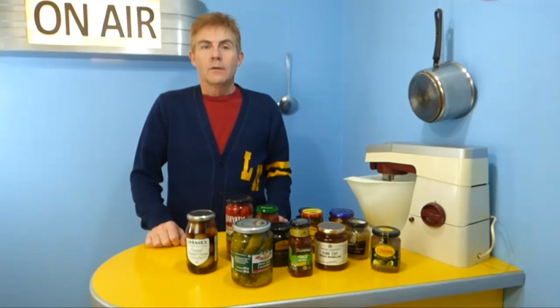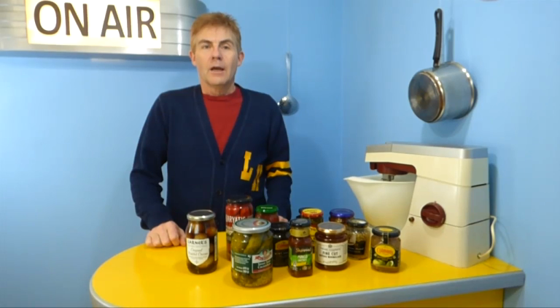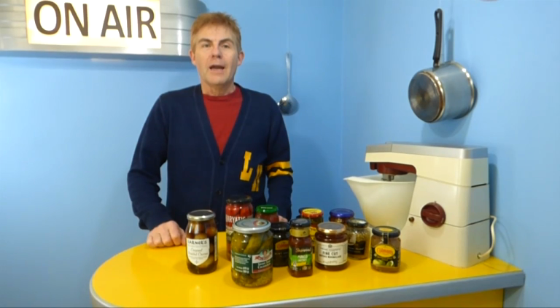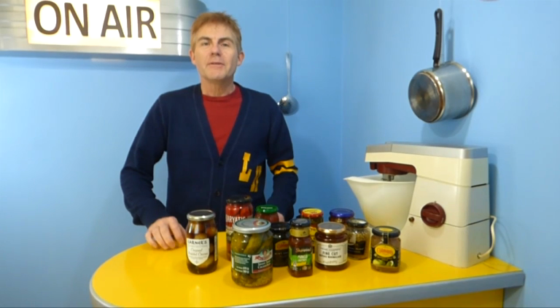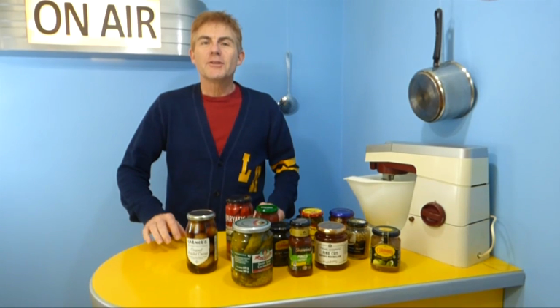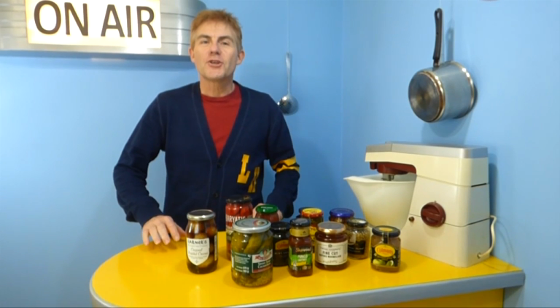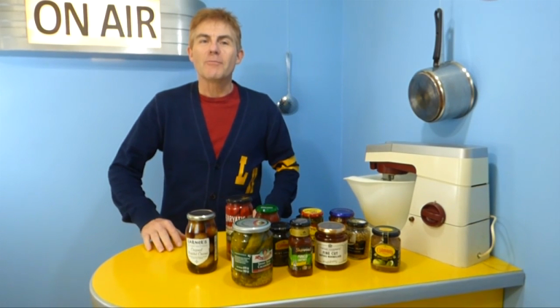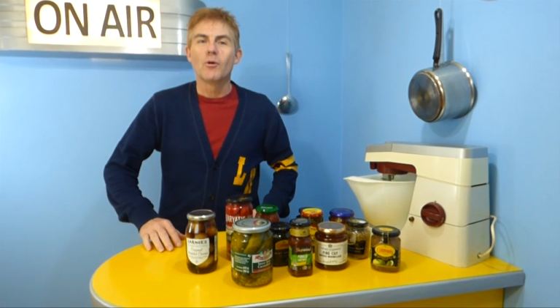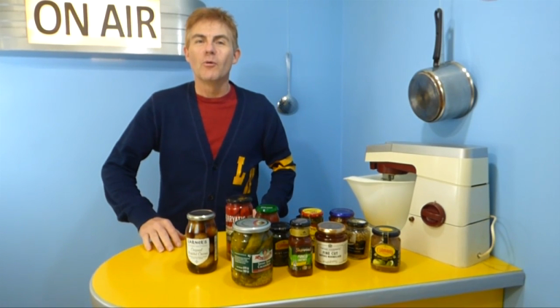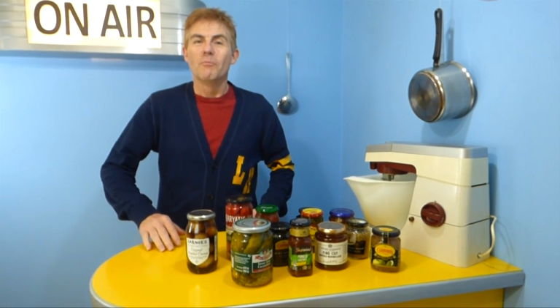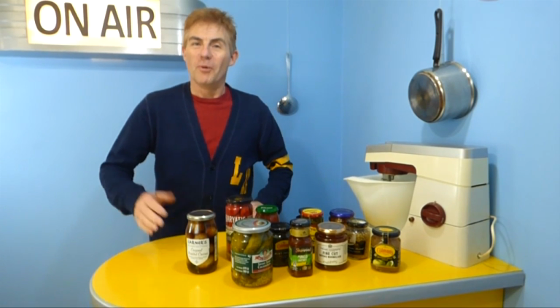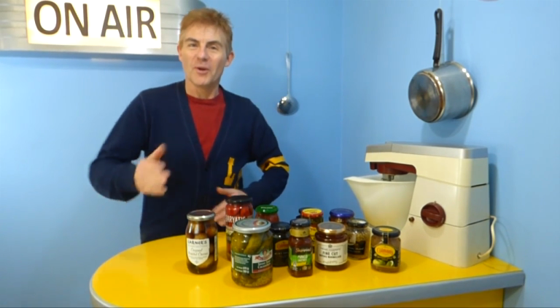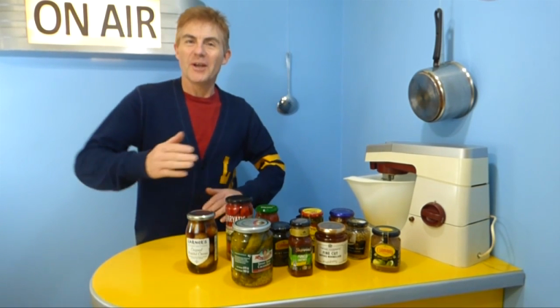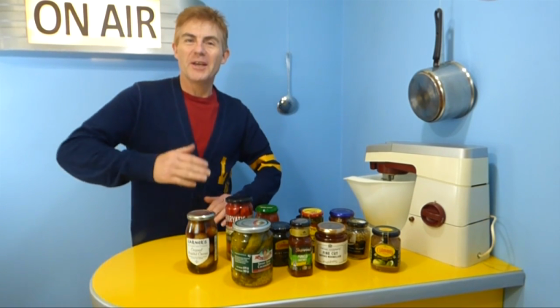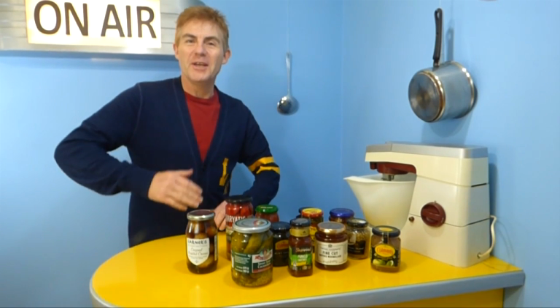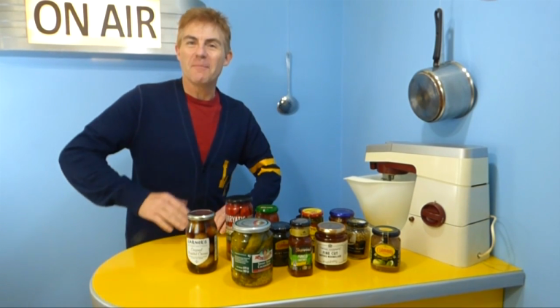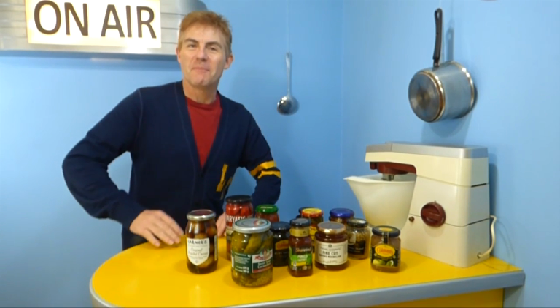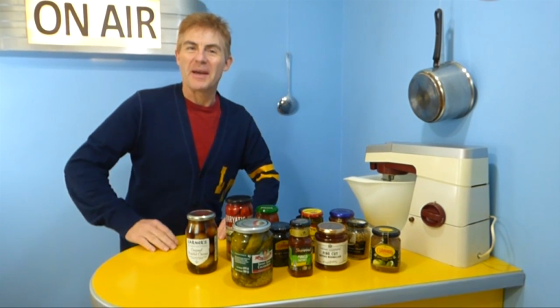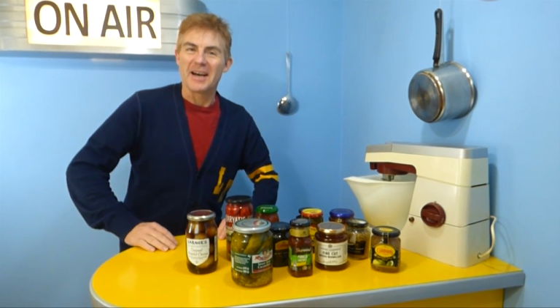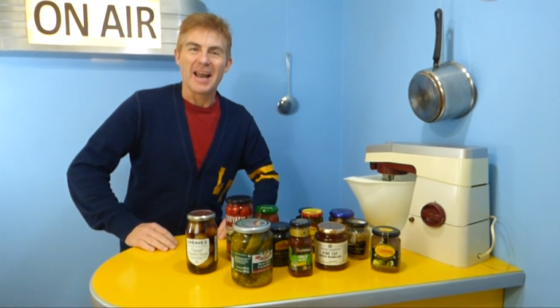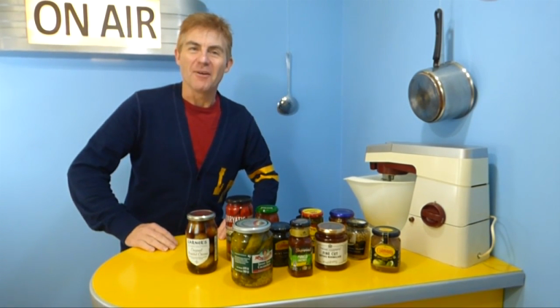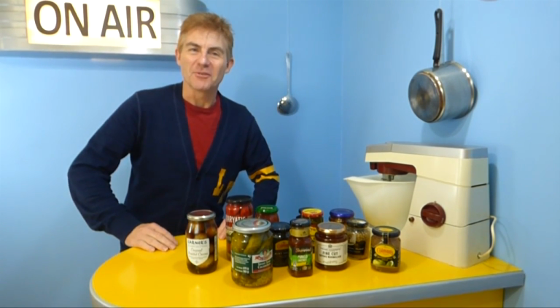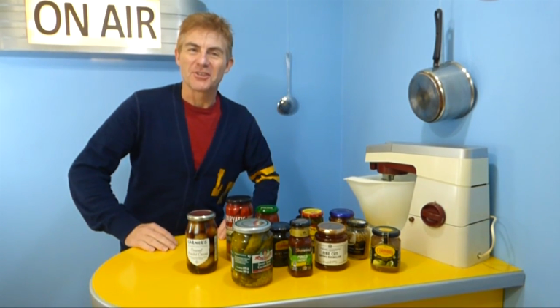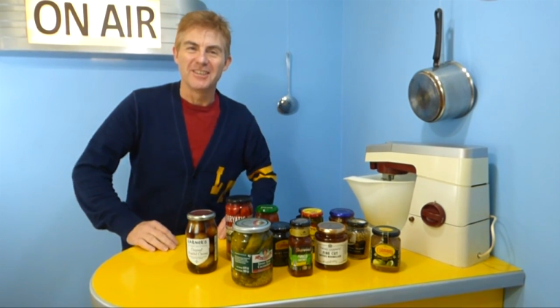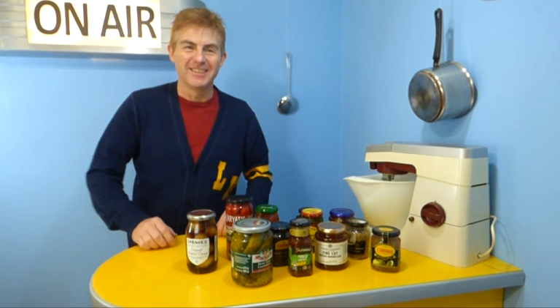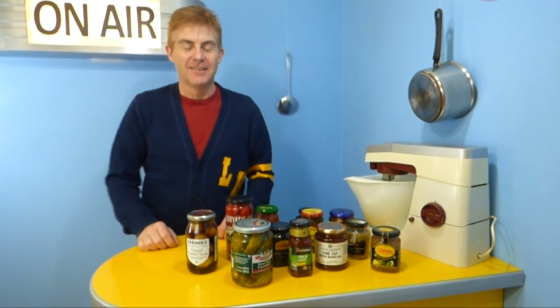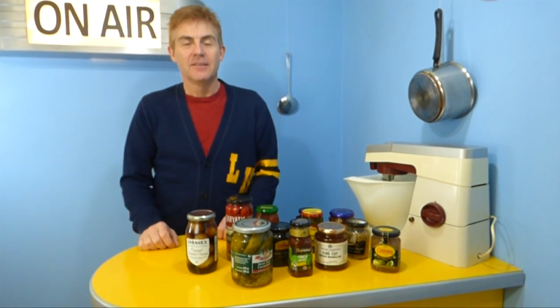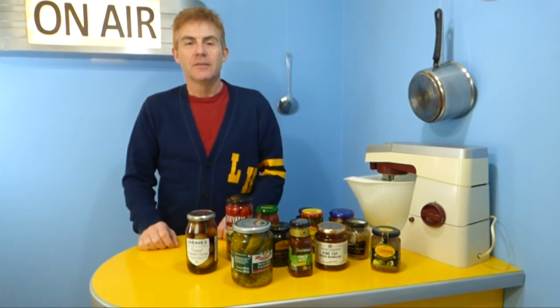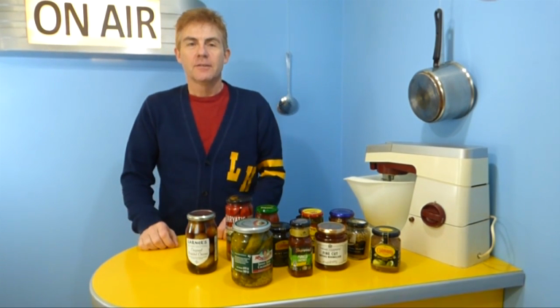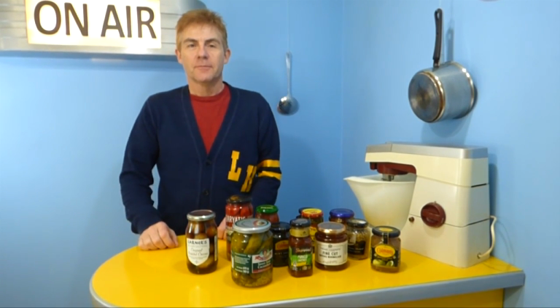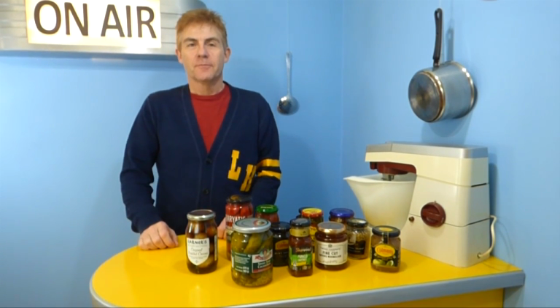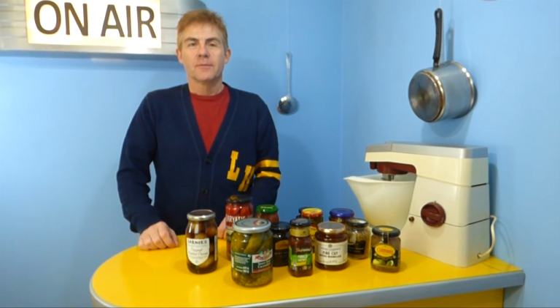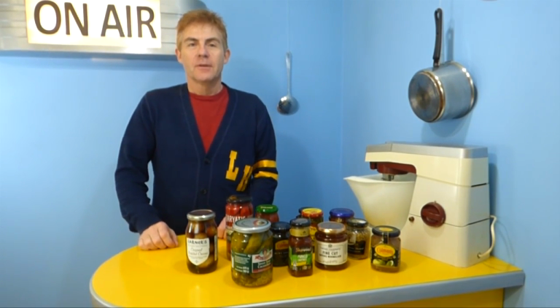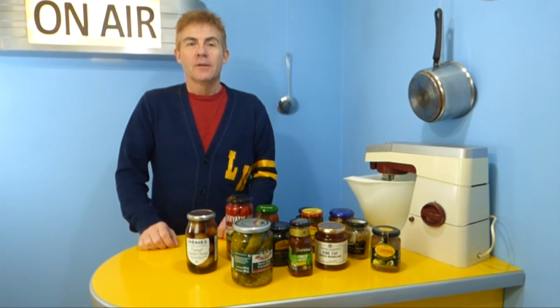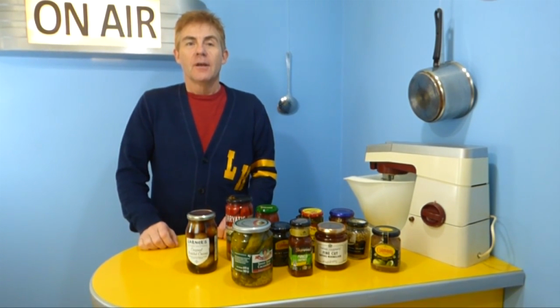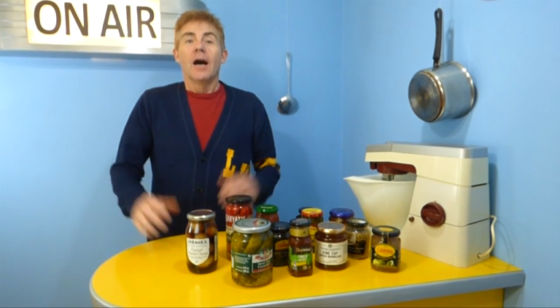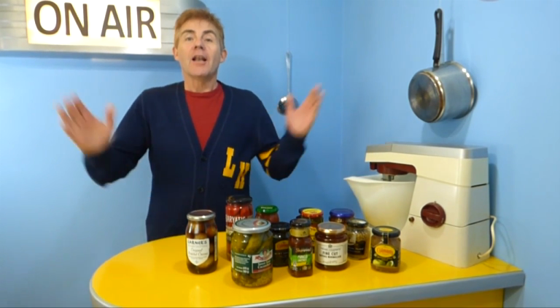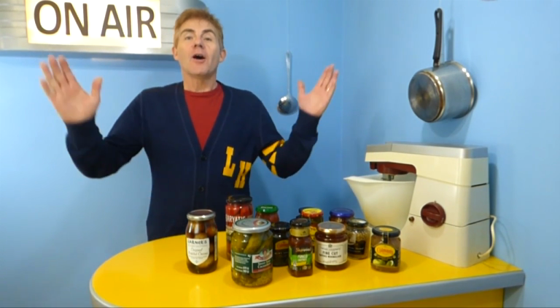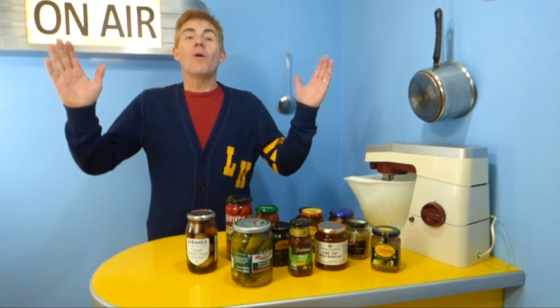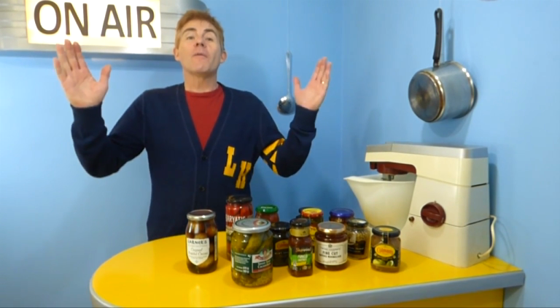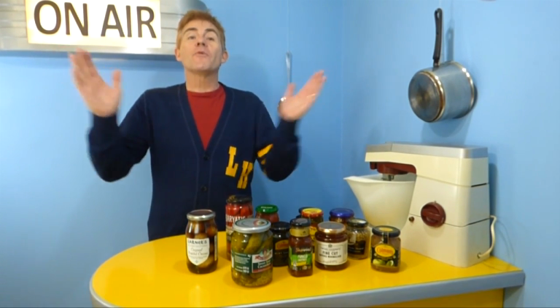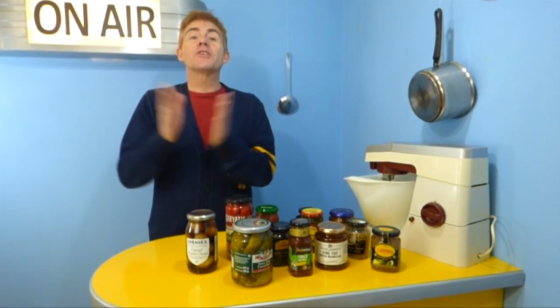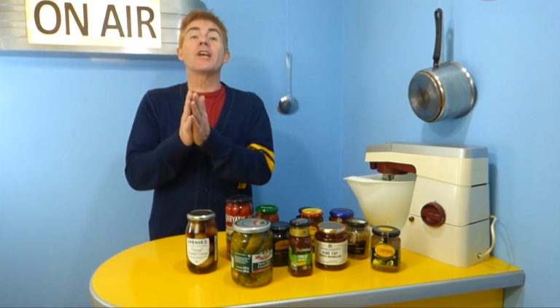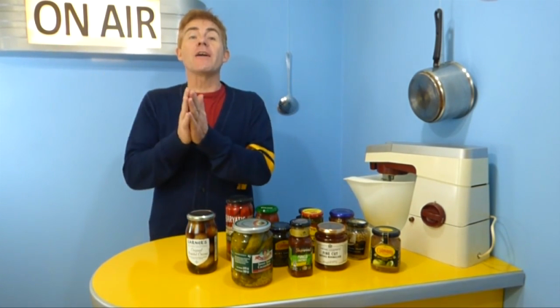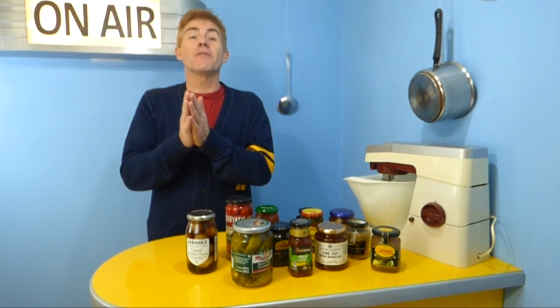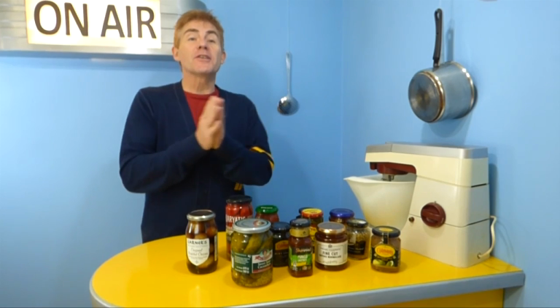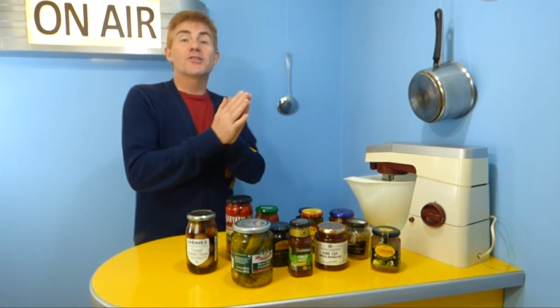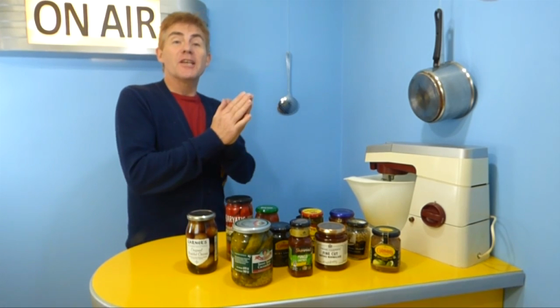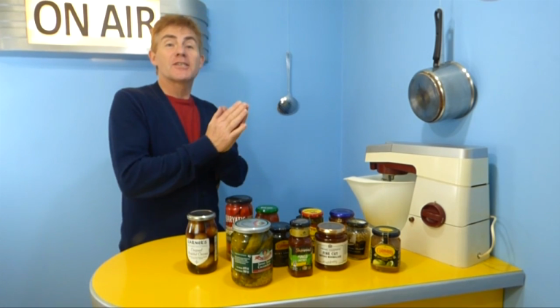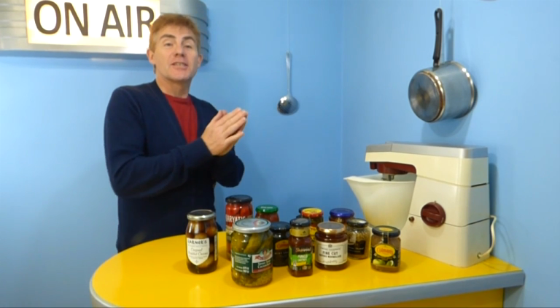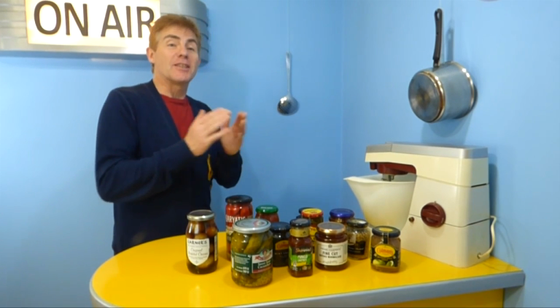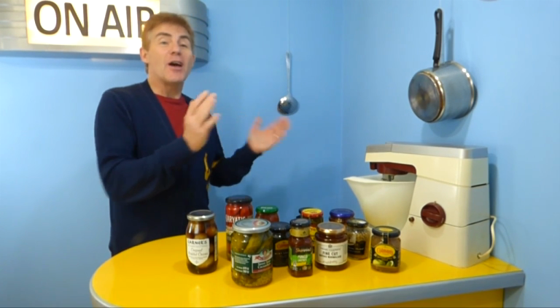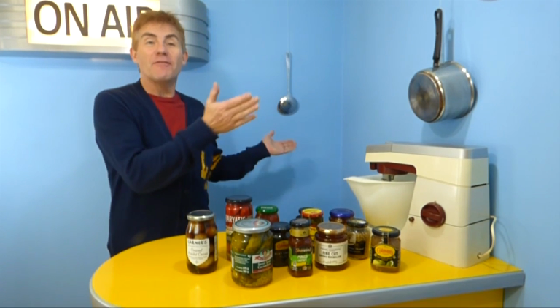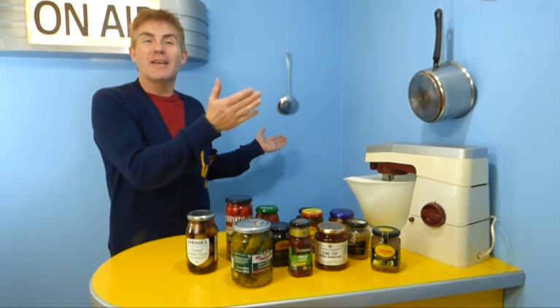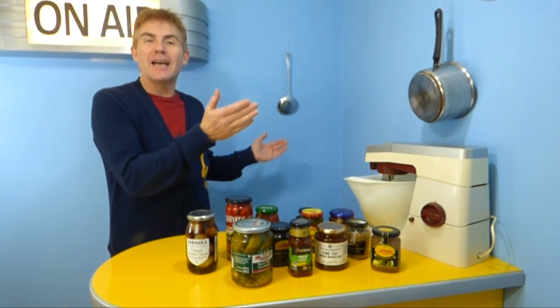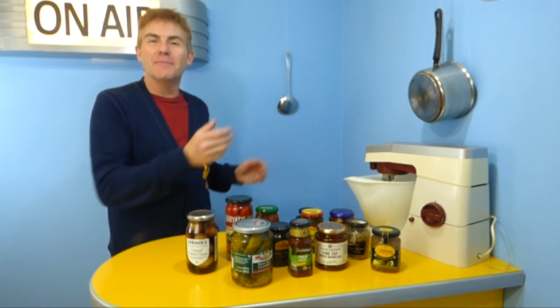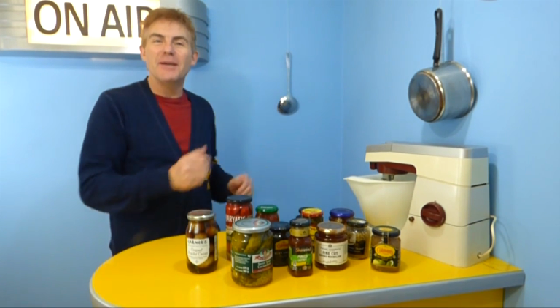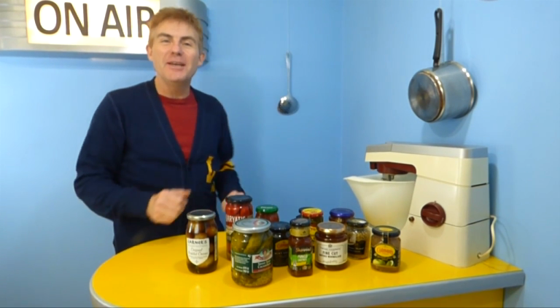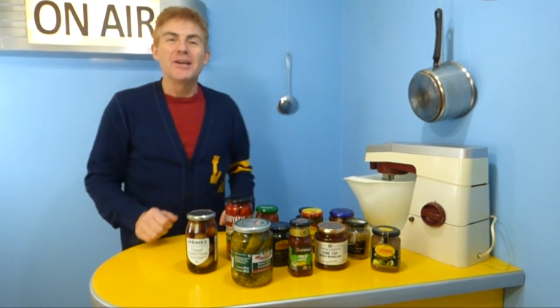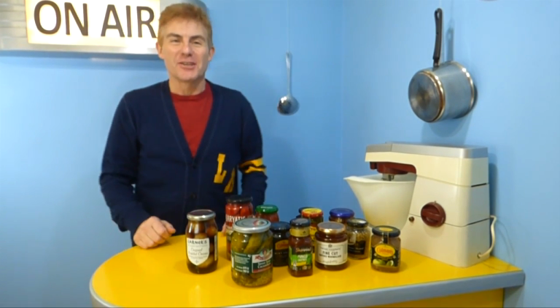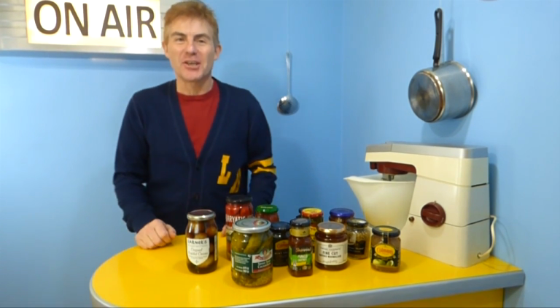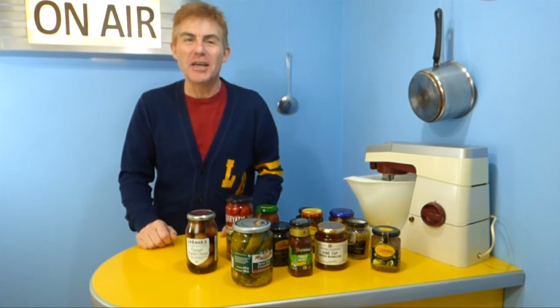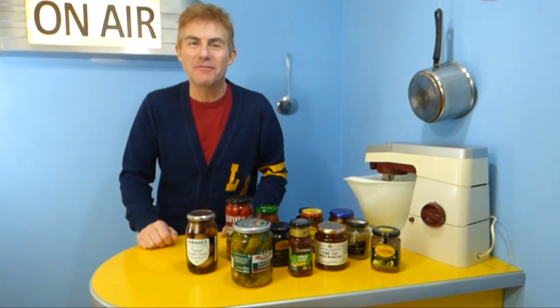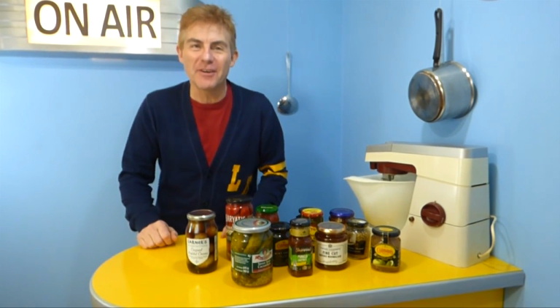Having trouble pulling your pickle out? Hello, I'm Rich, and this is Life Academy TV.